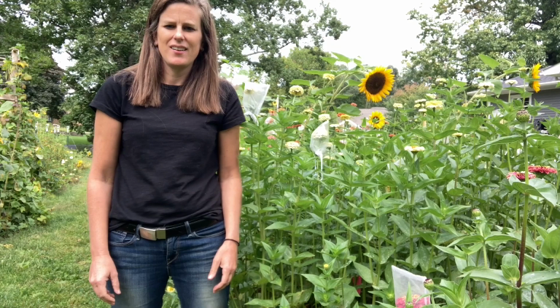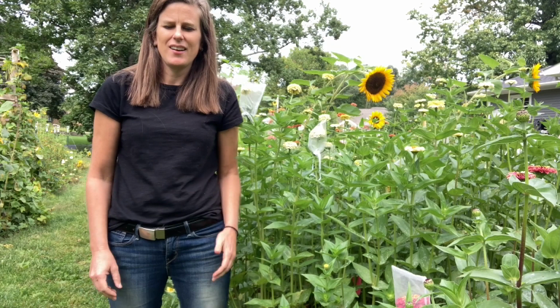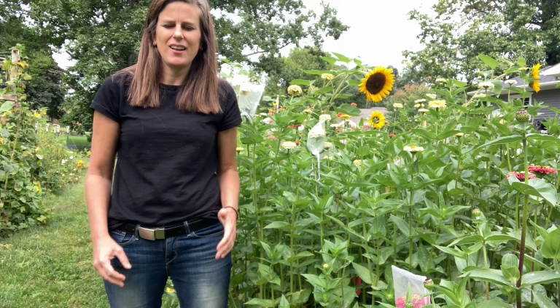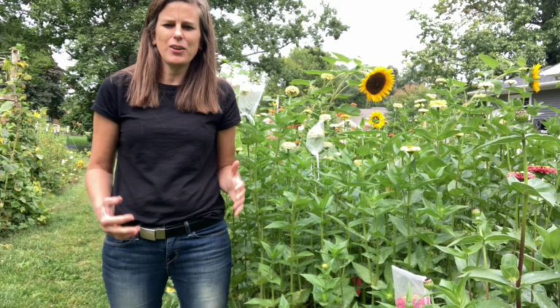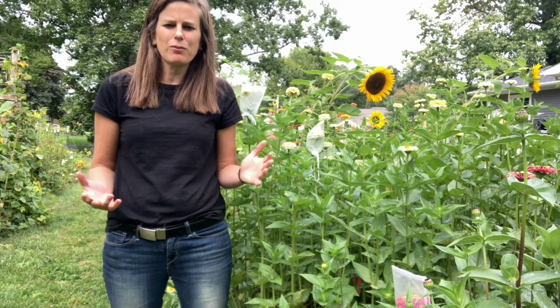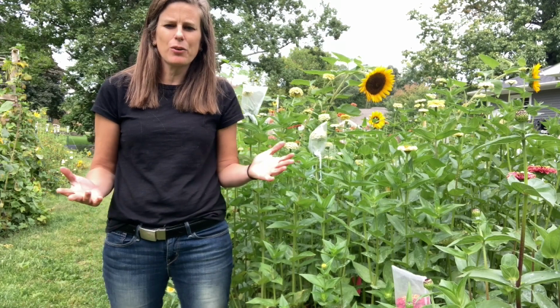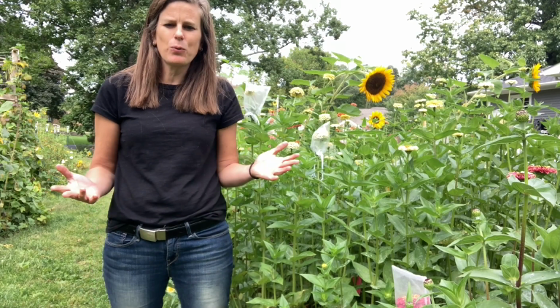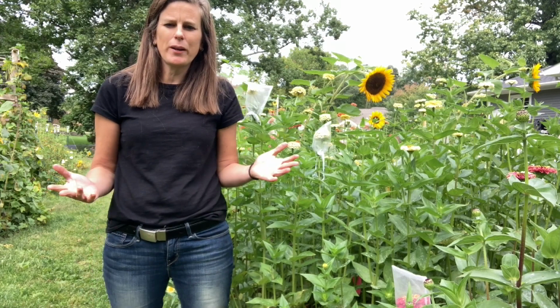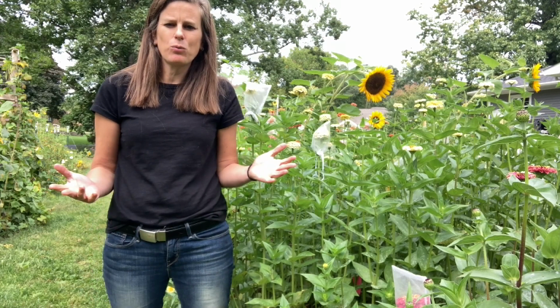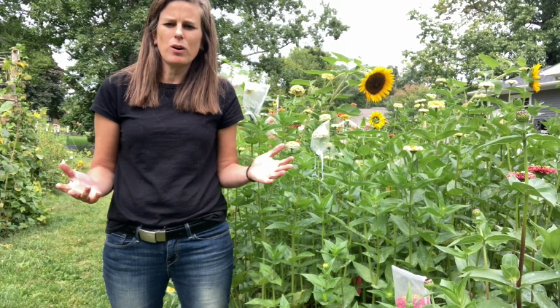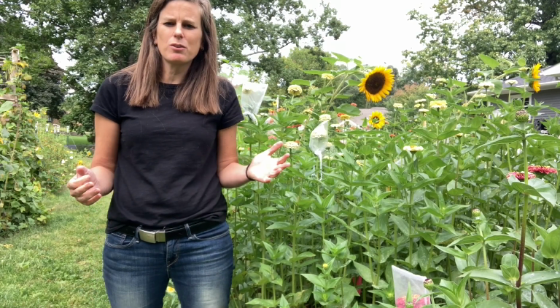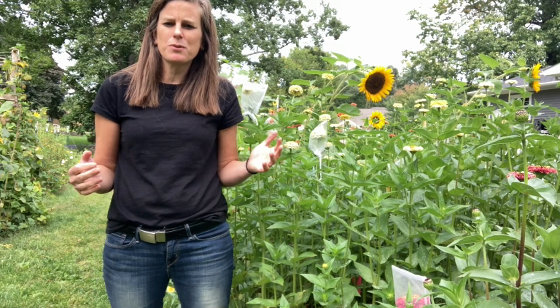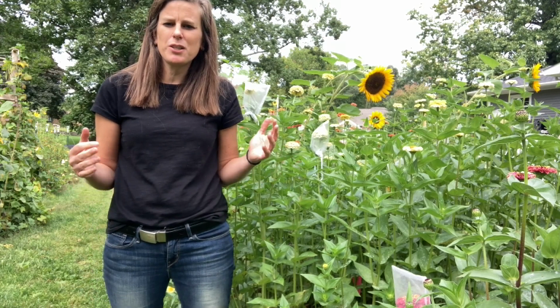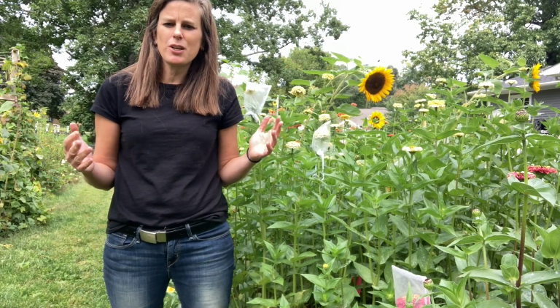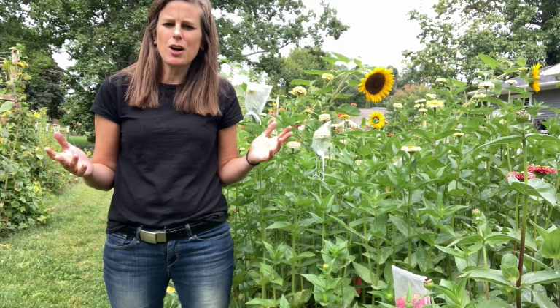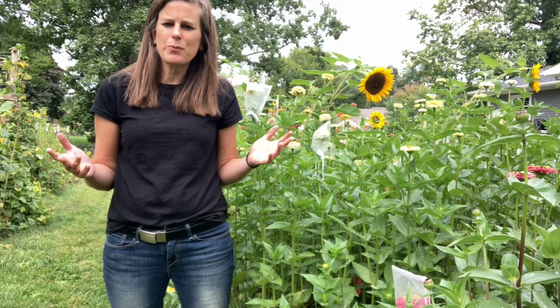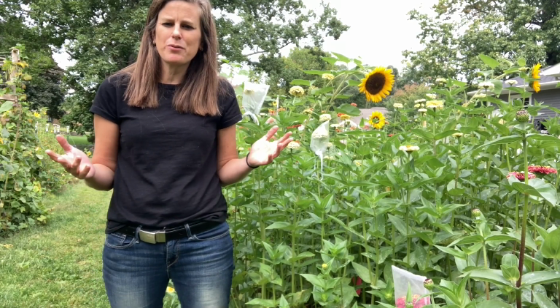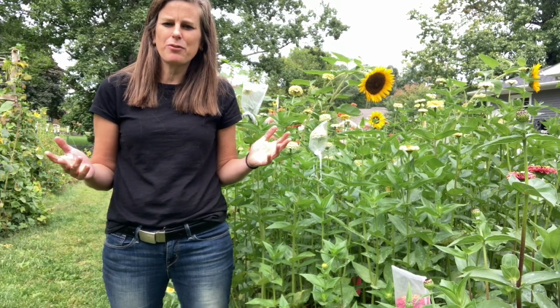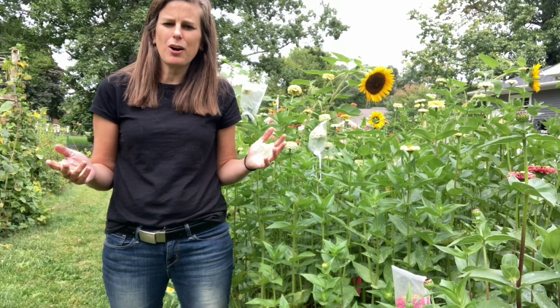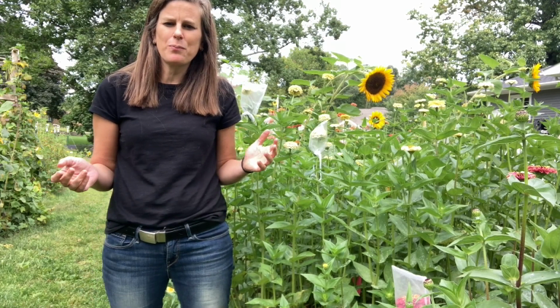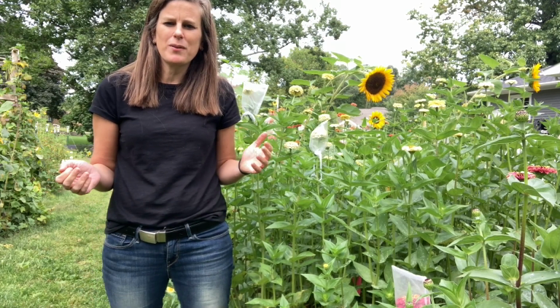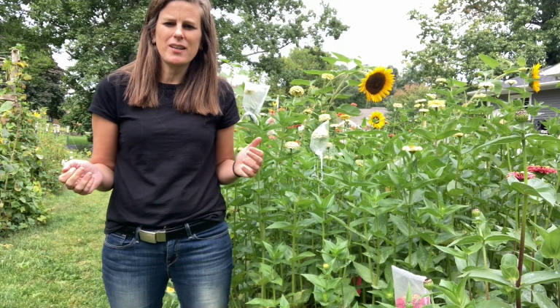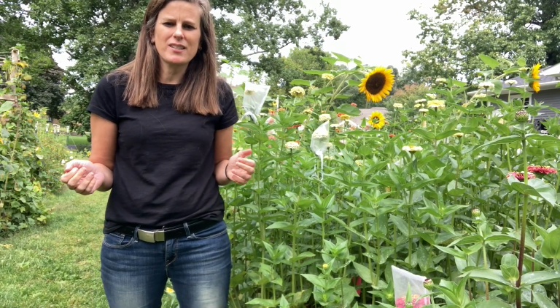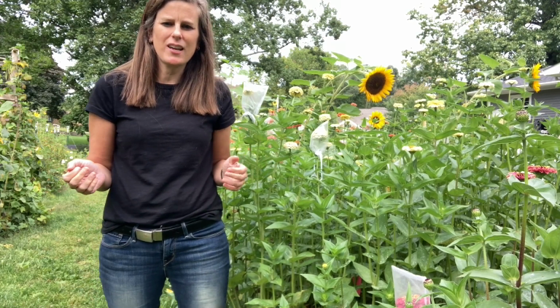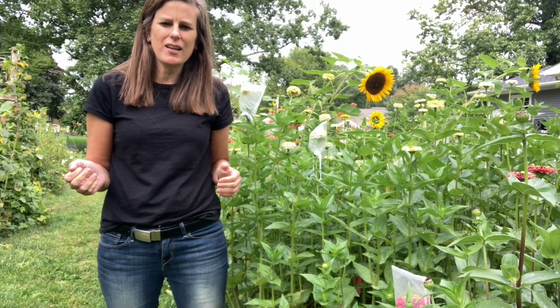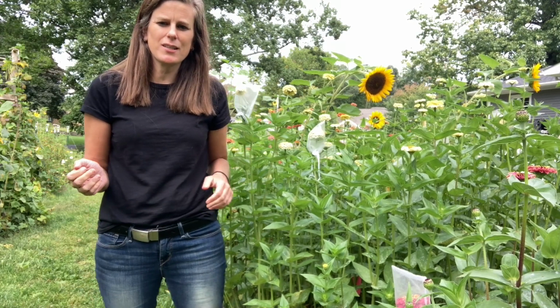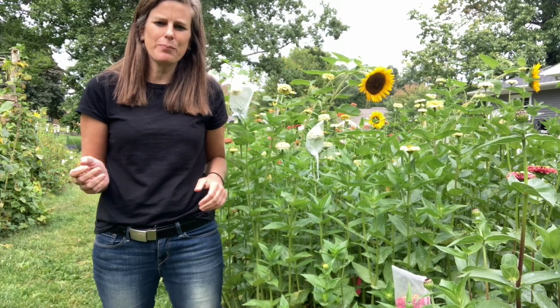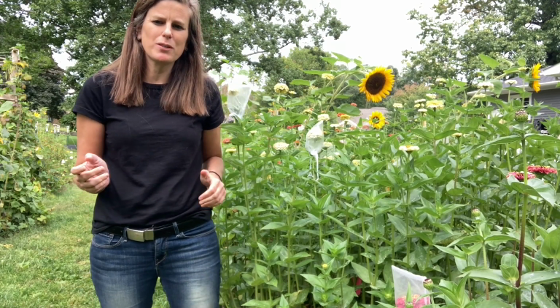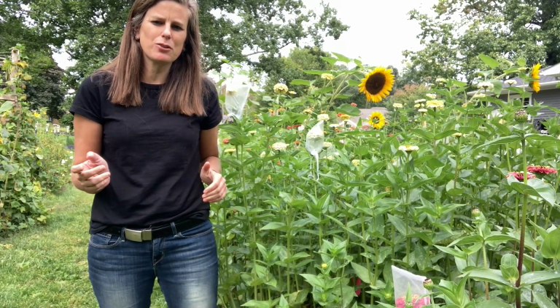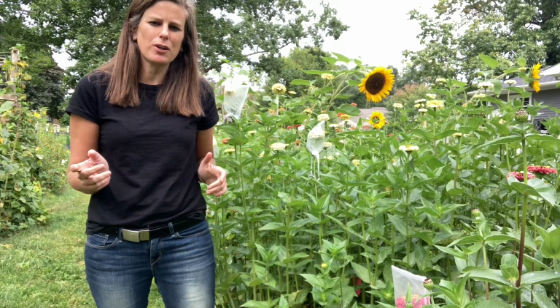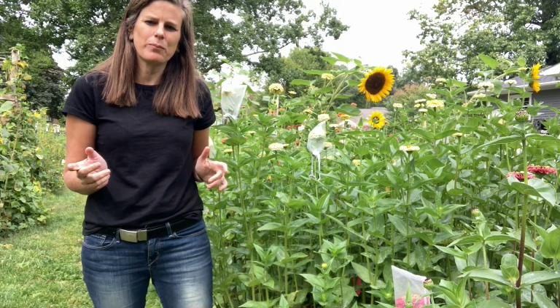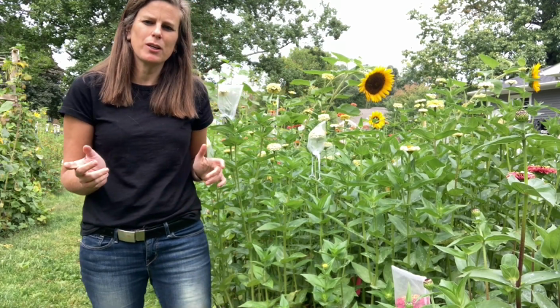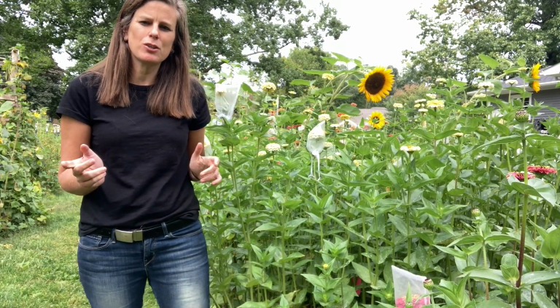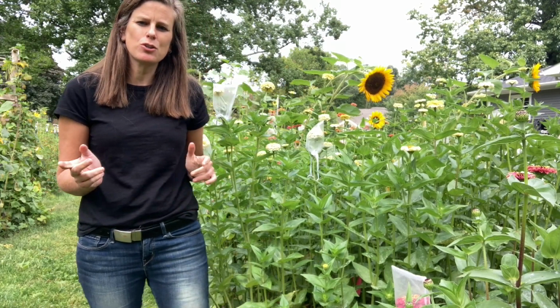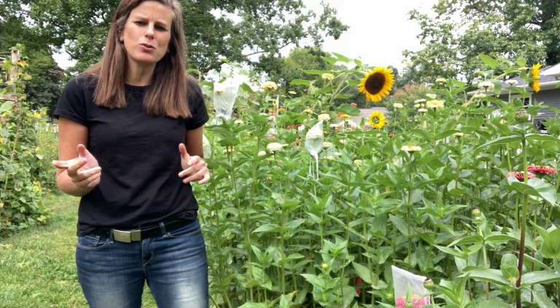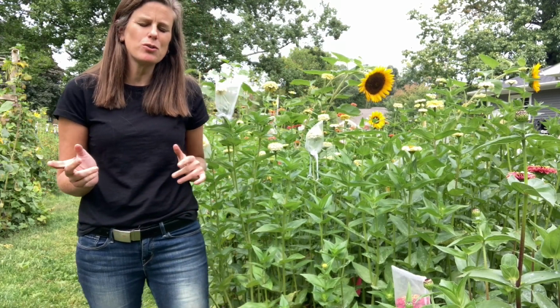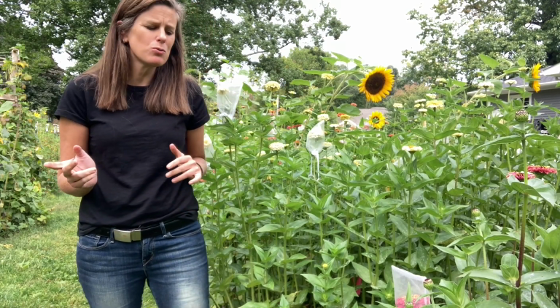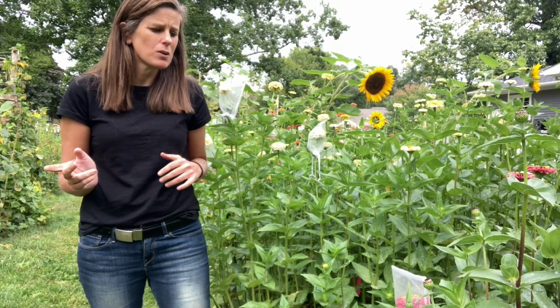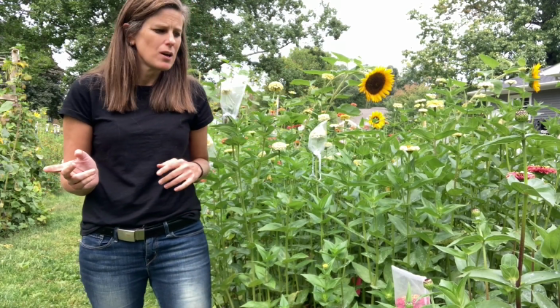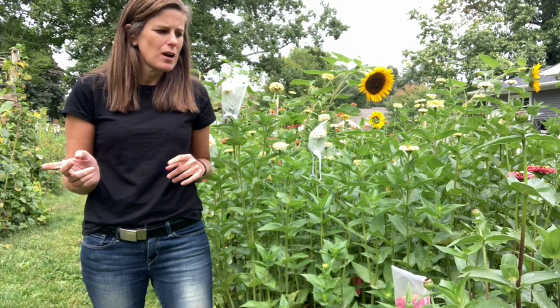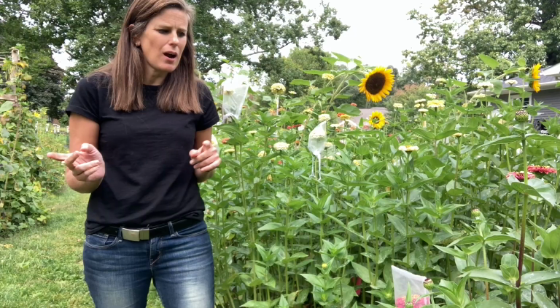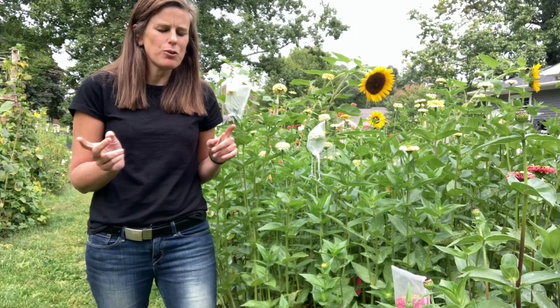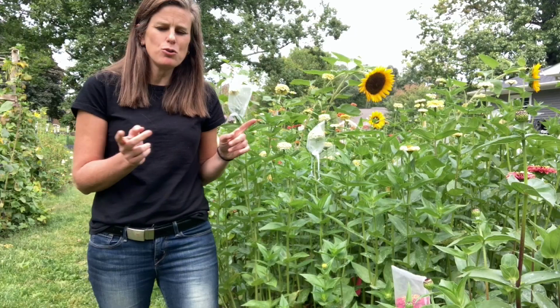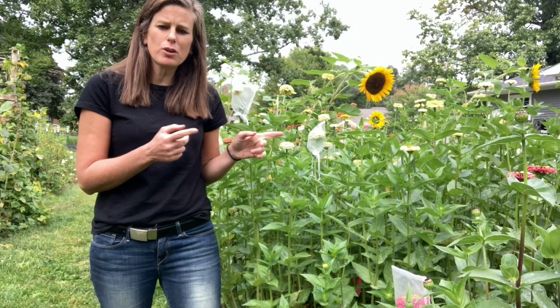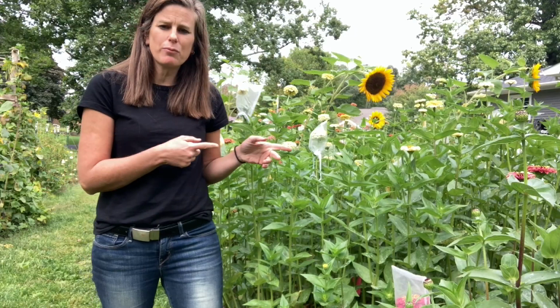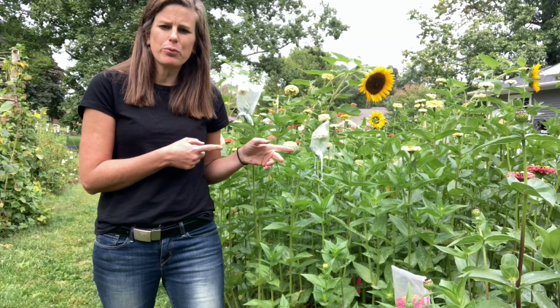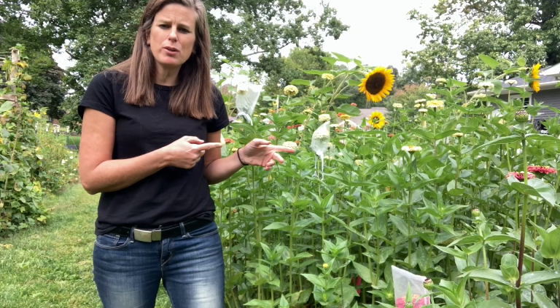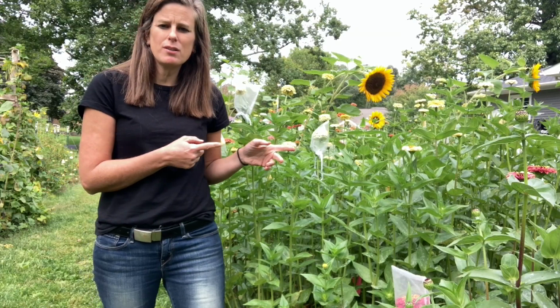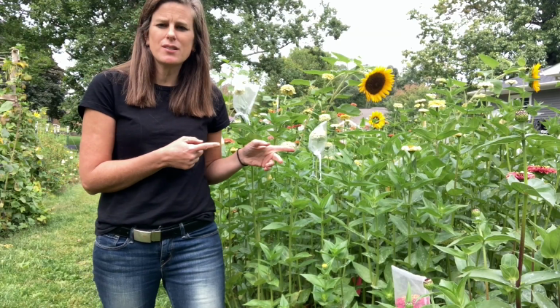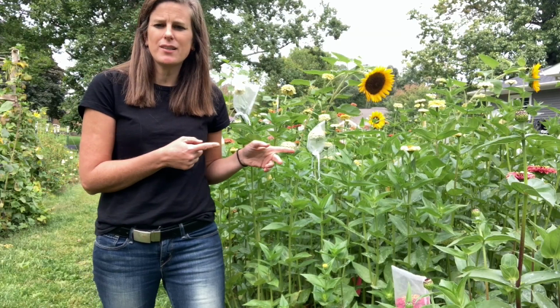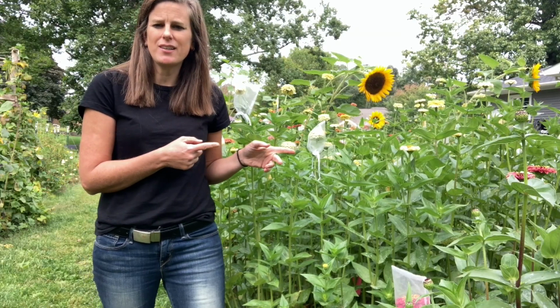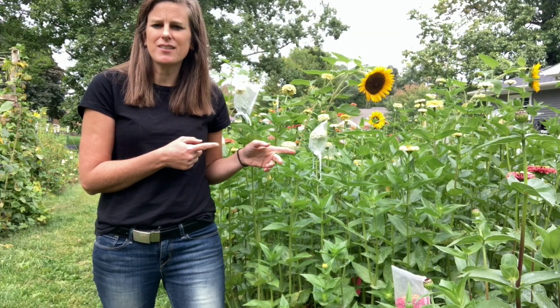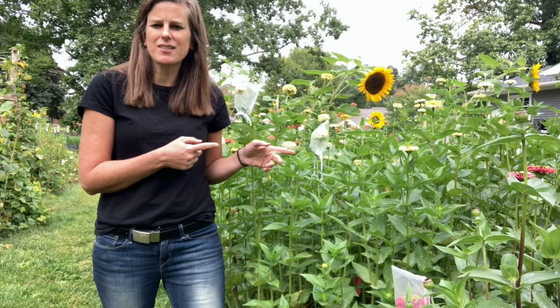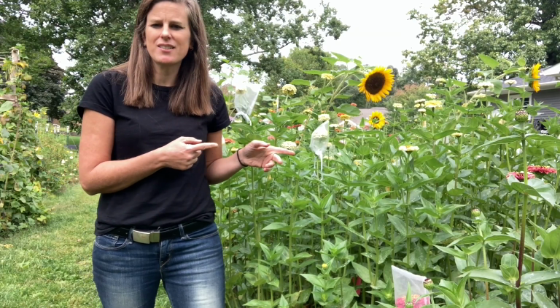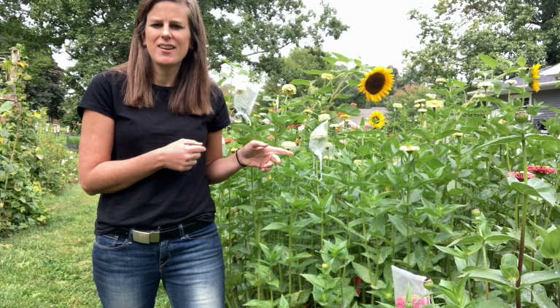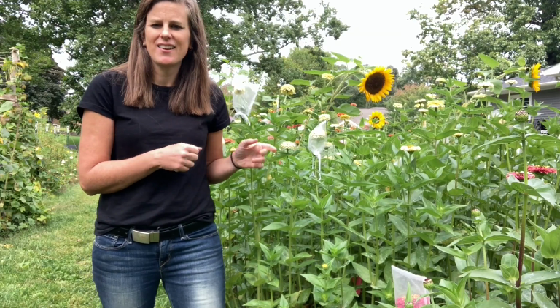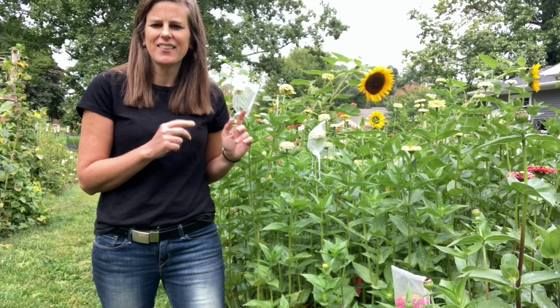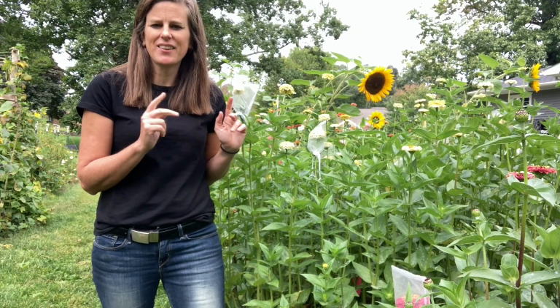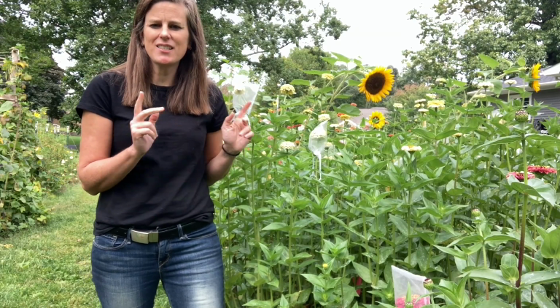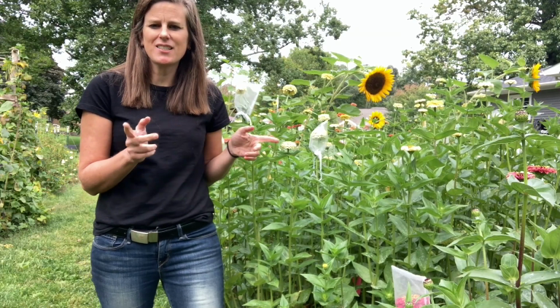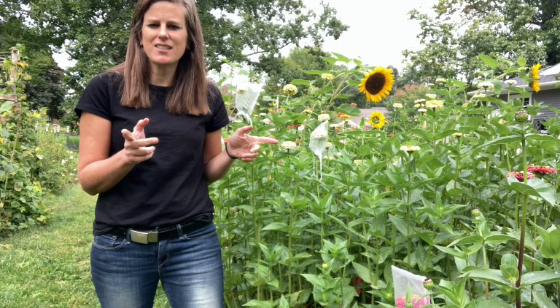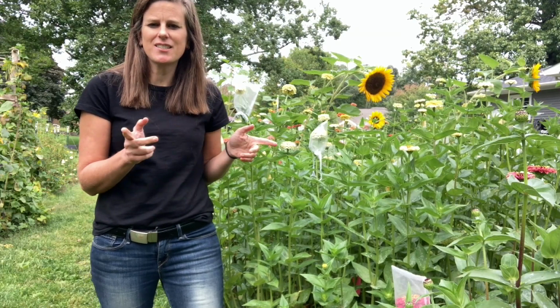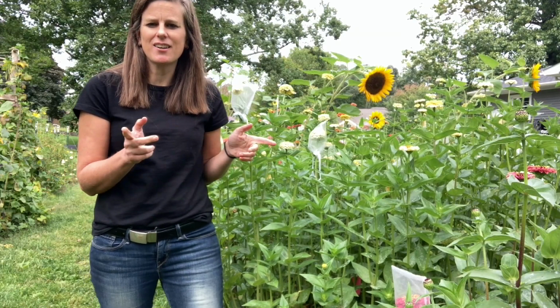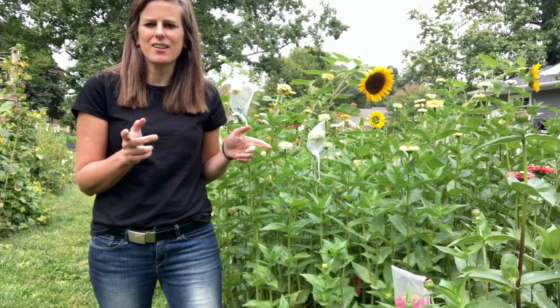Hello everyone and welcome to the Arbor Farm. In today's episode I'm going to show you how you can breed zinnias. Let's get started.